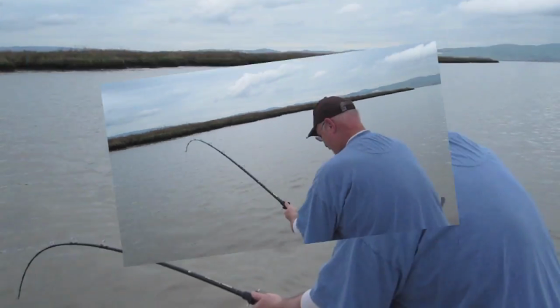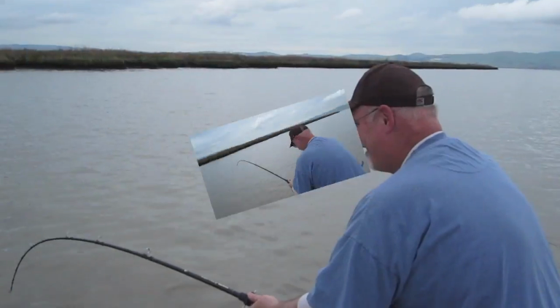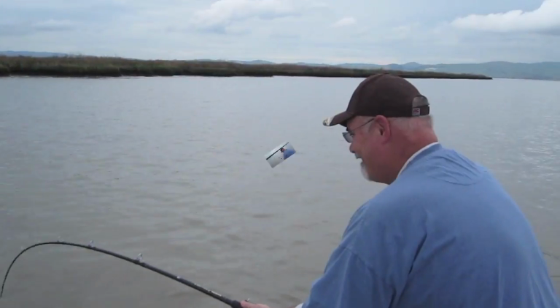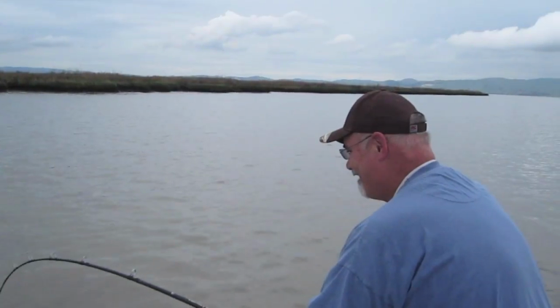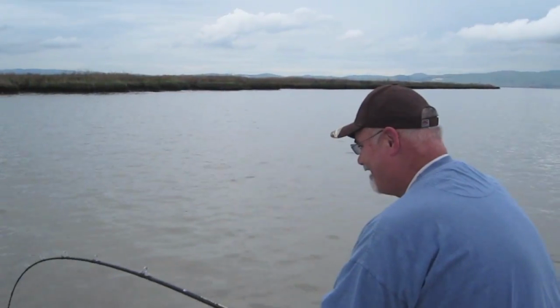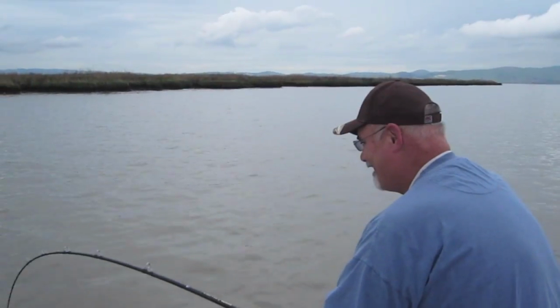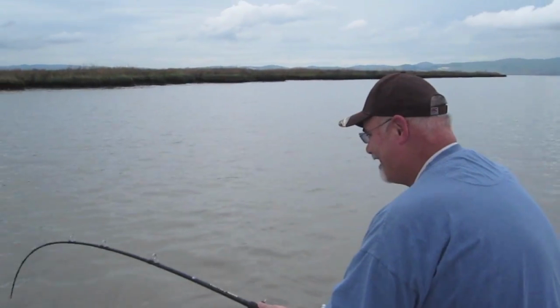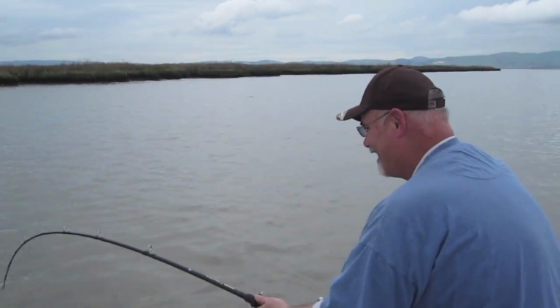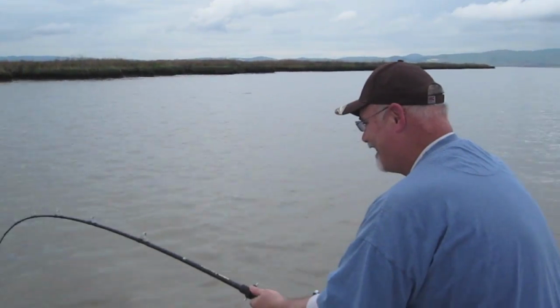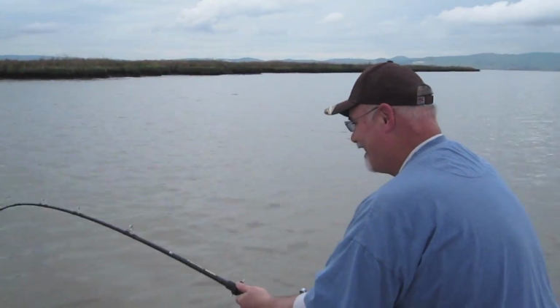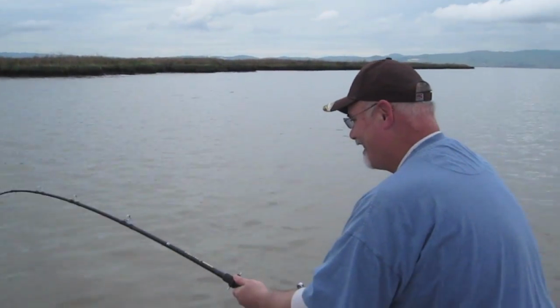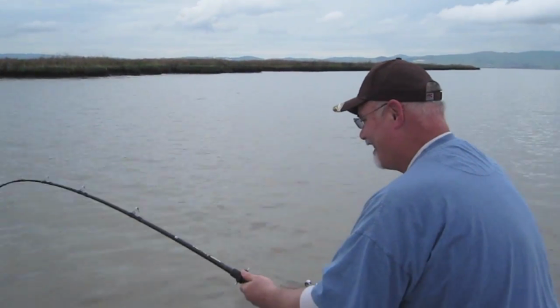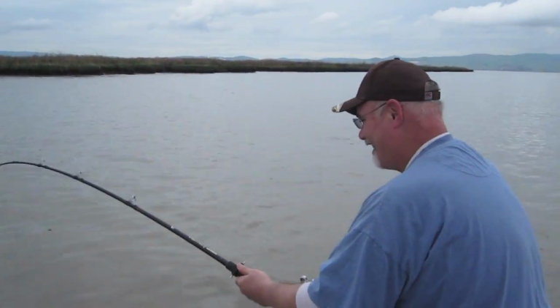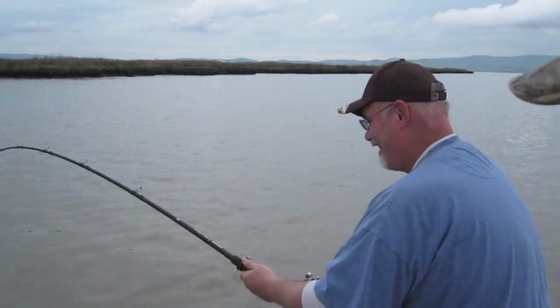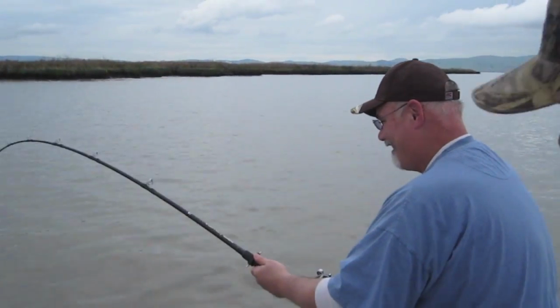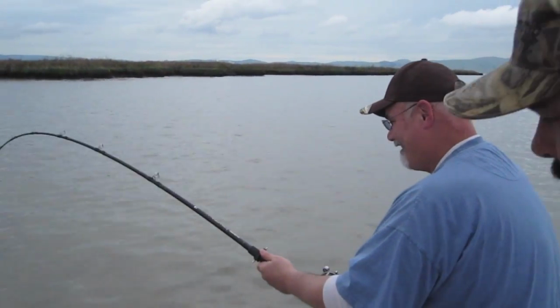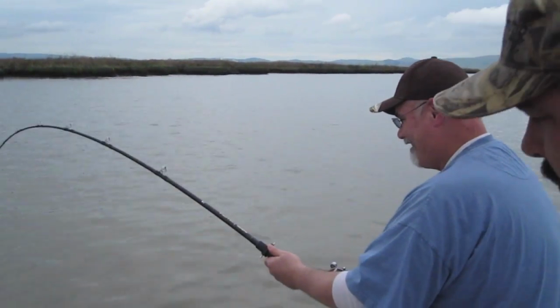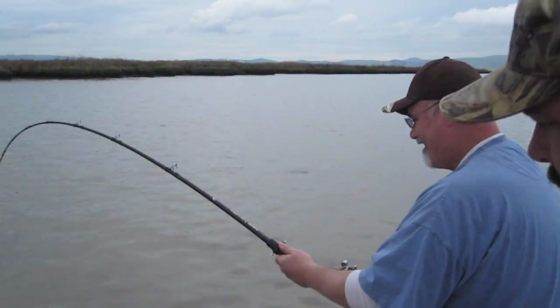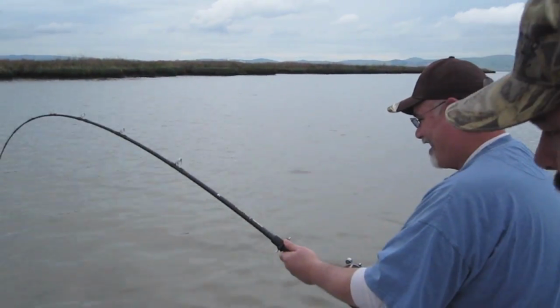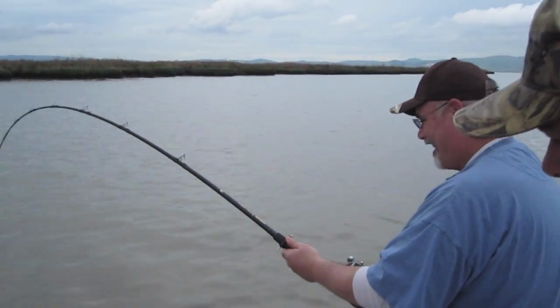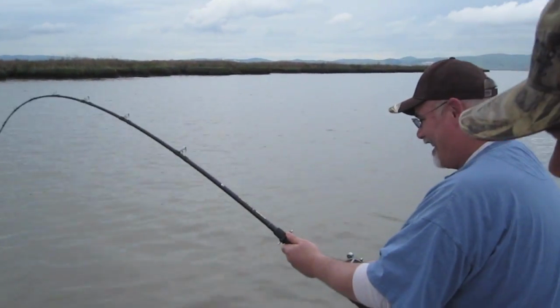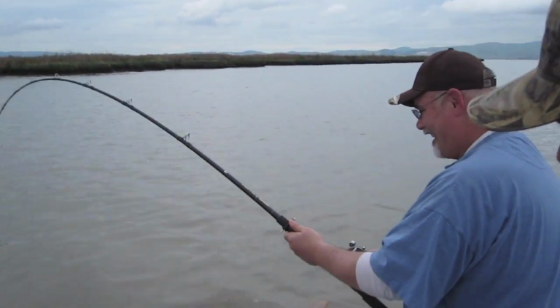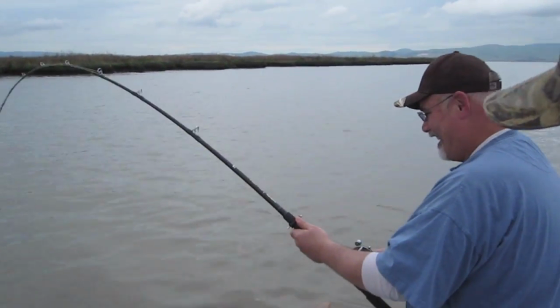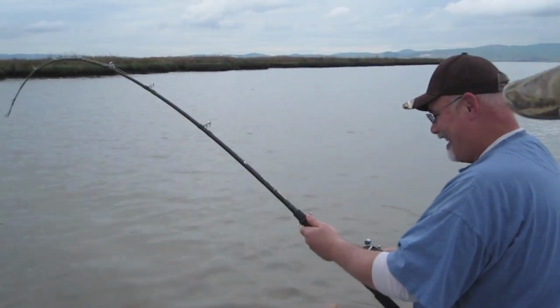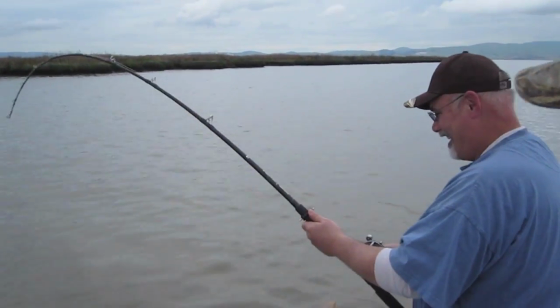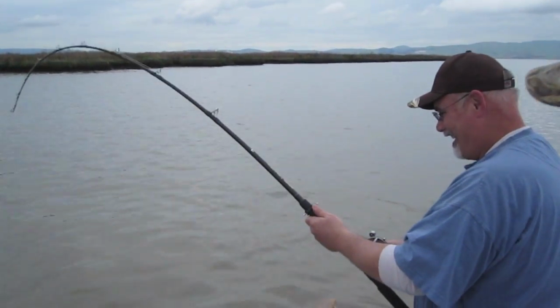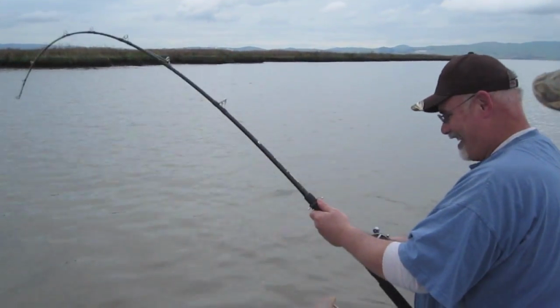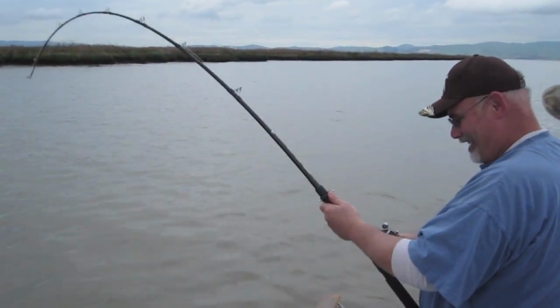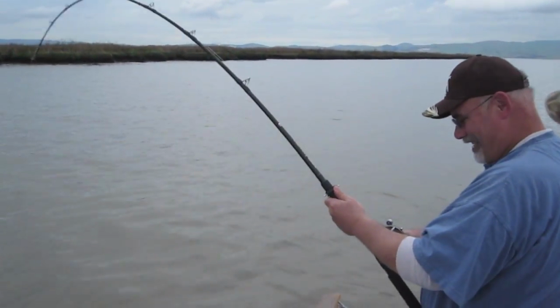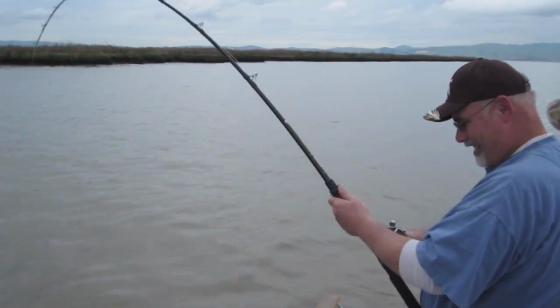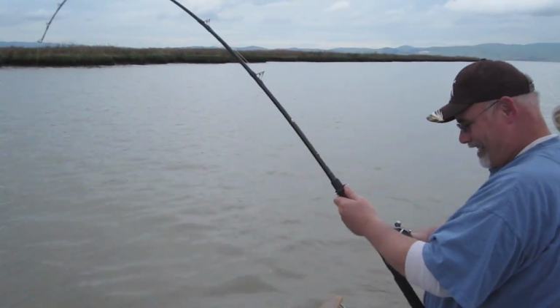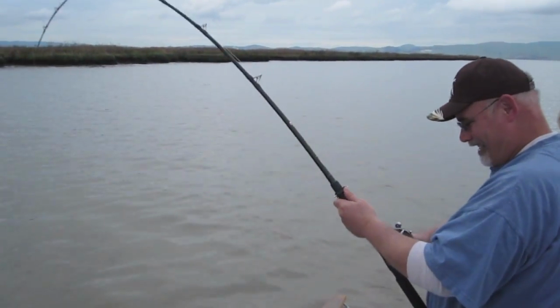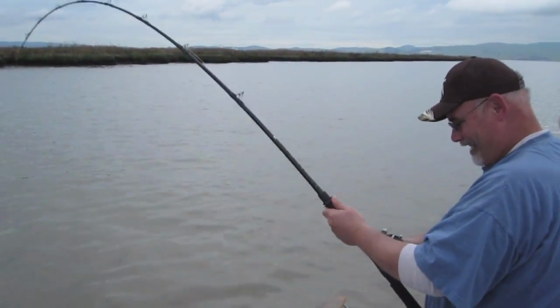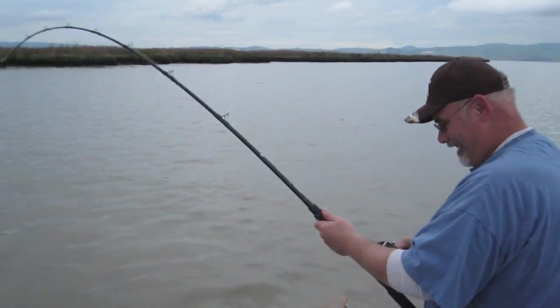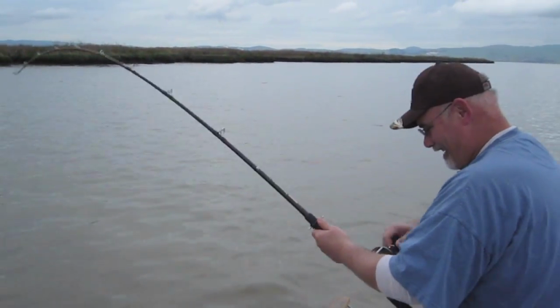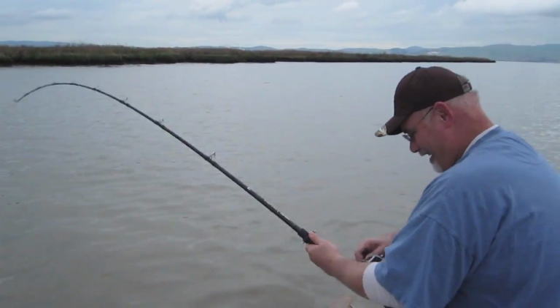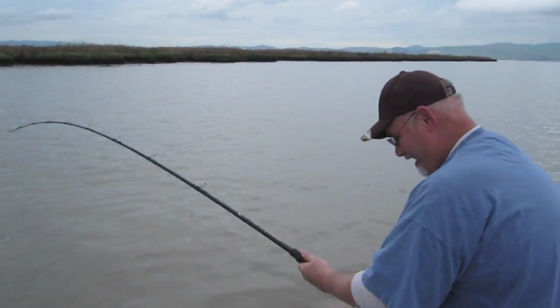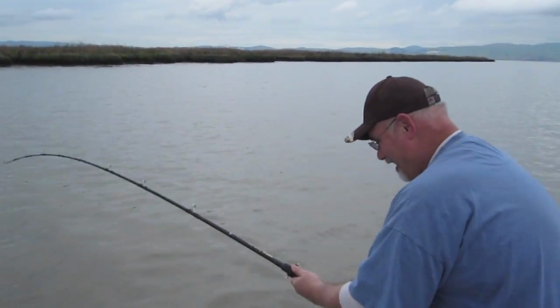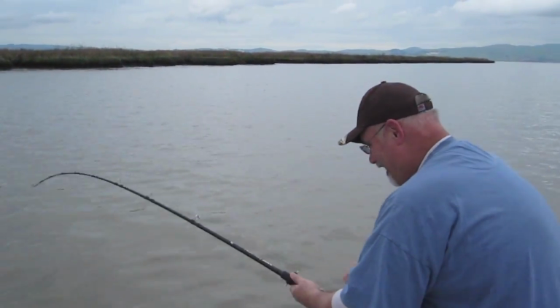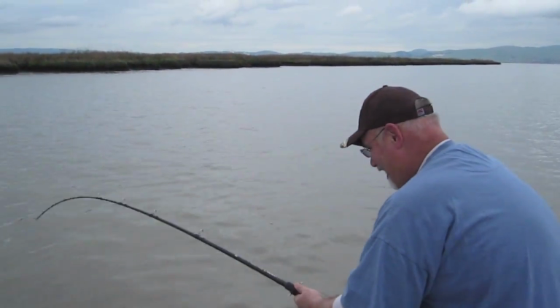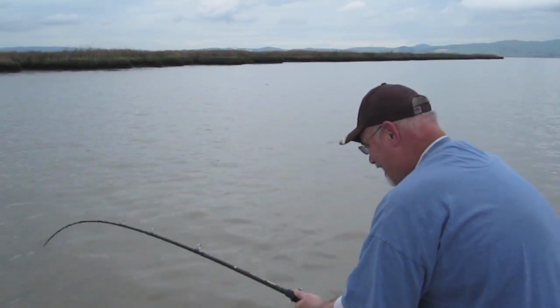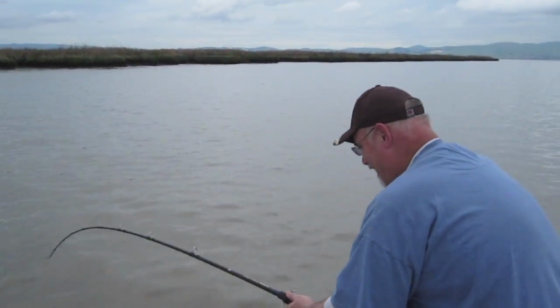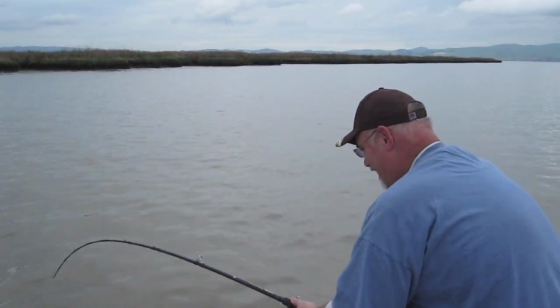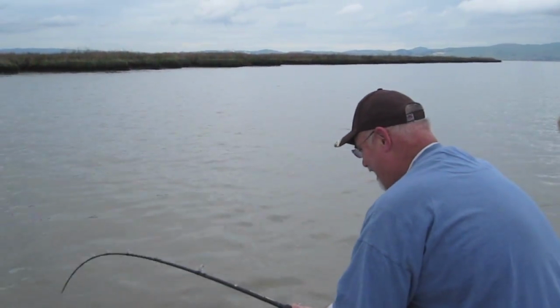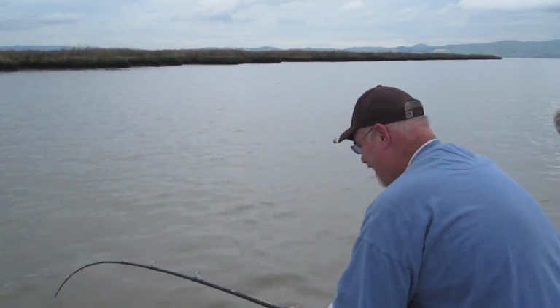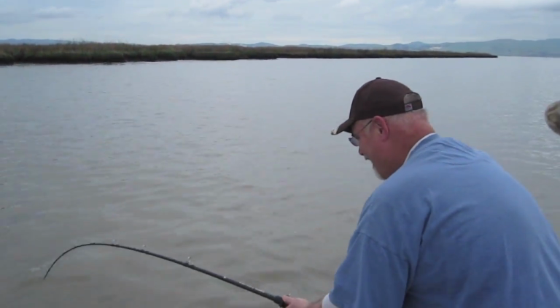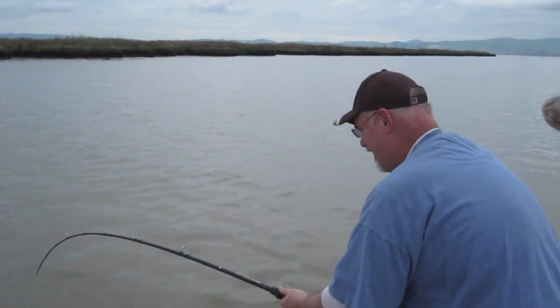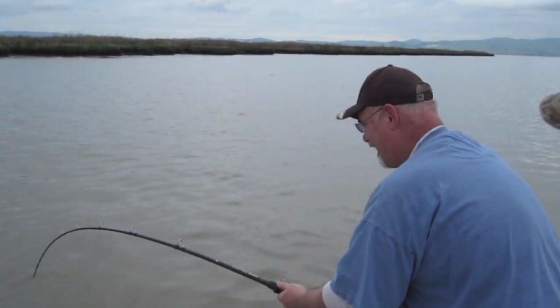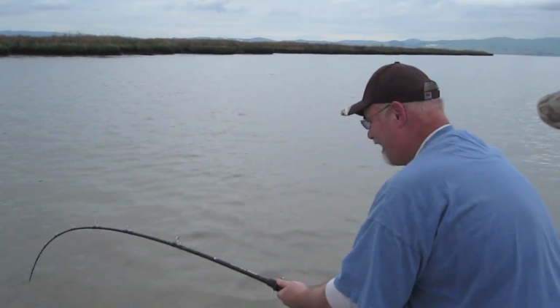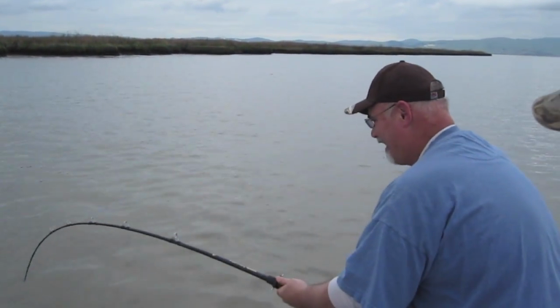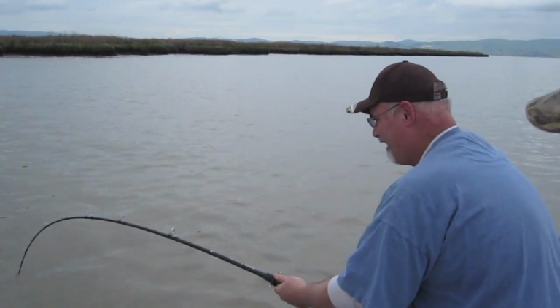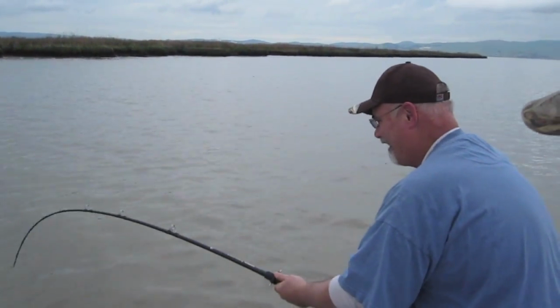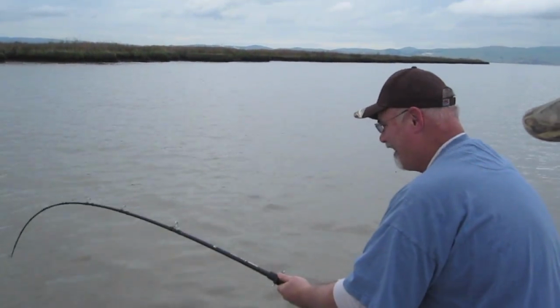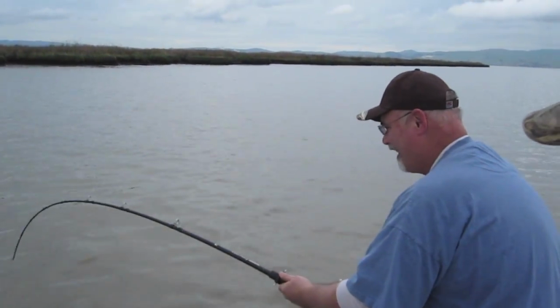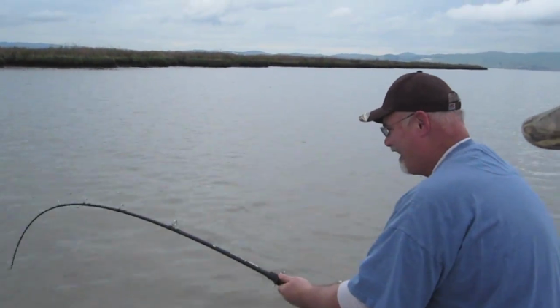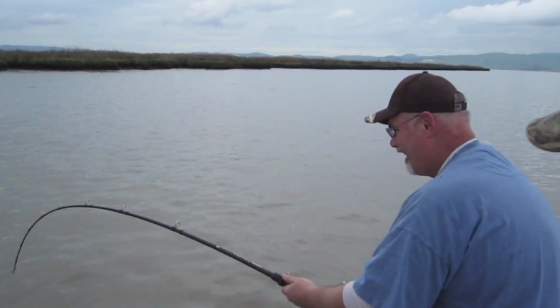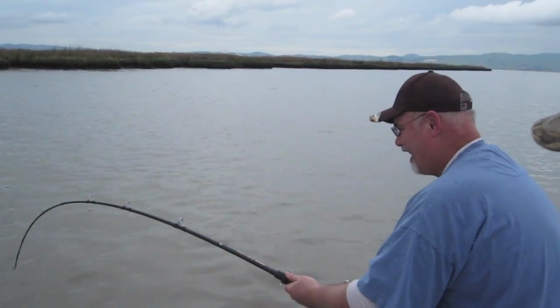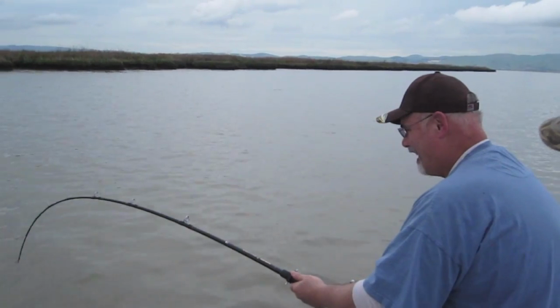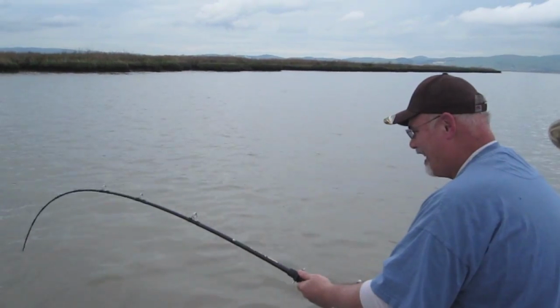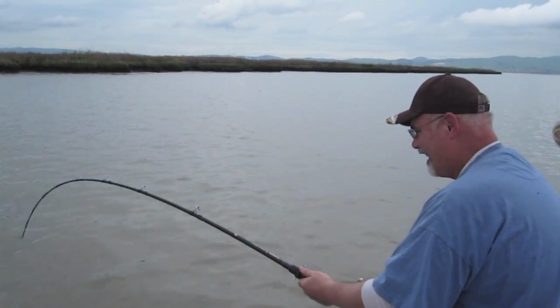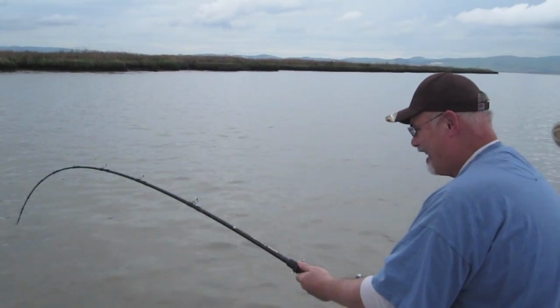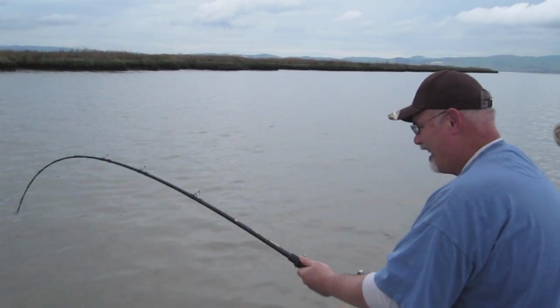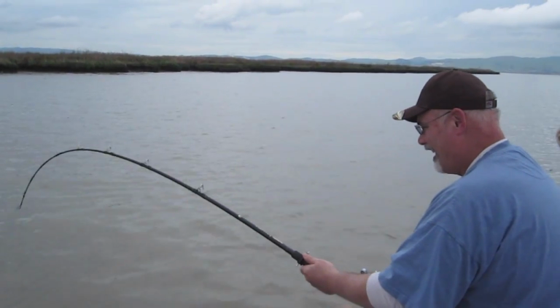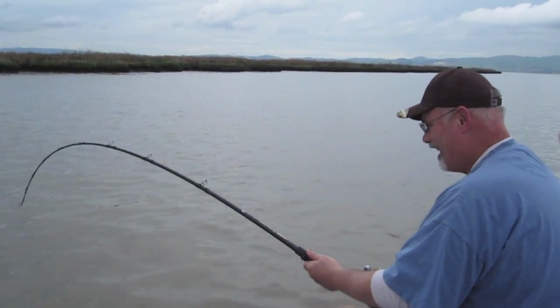Pretty typical sturgeon fight here. Sometimes they stay on the bottom, sometimes they come up and jump. This one's staying right down on the bottom.